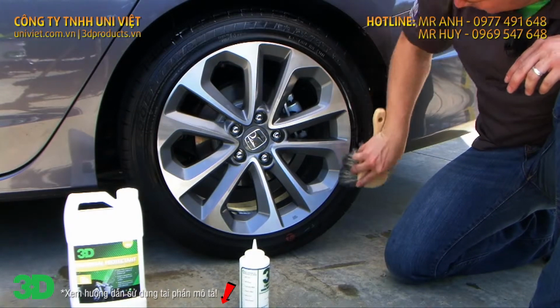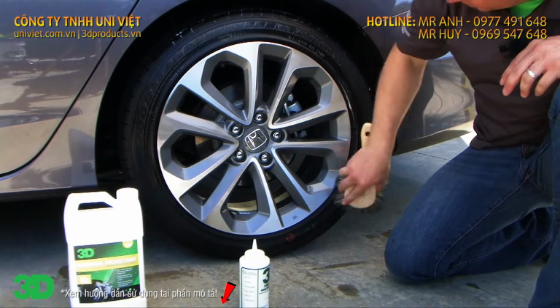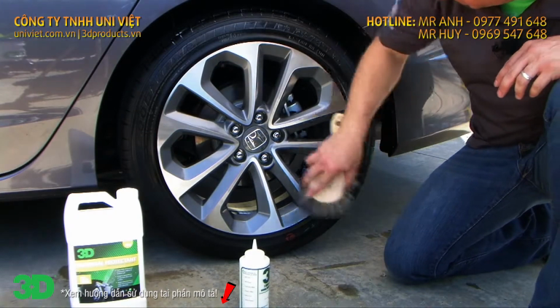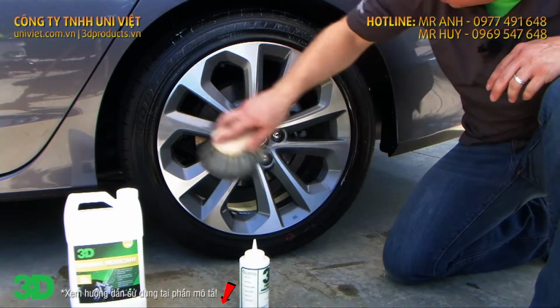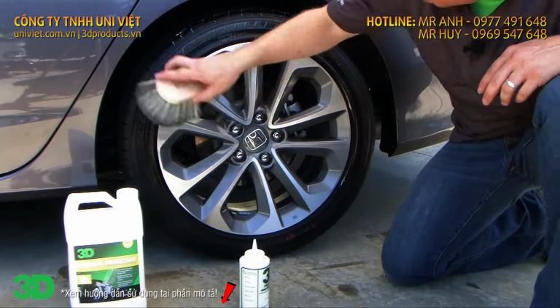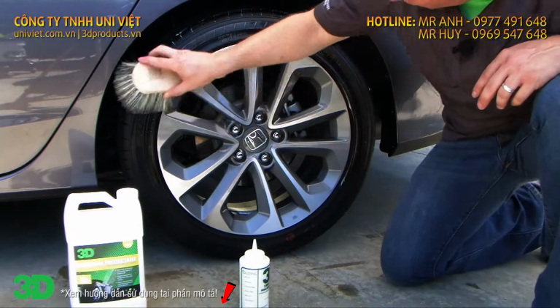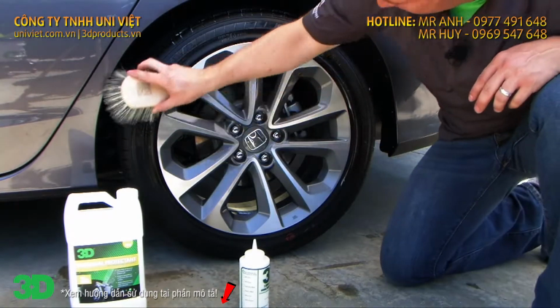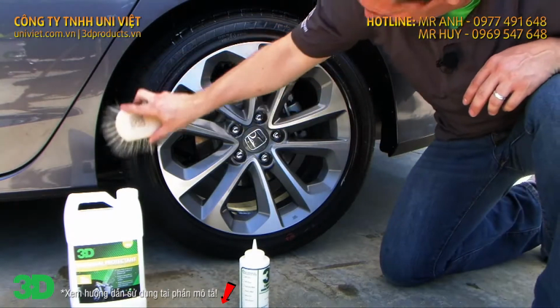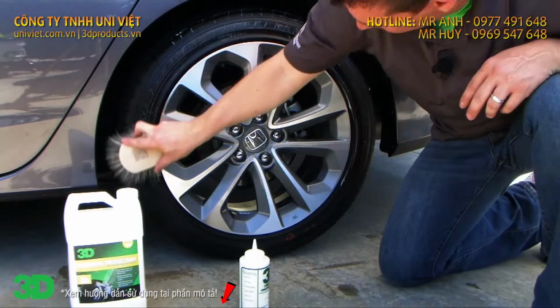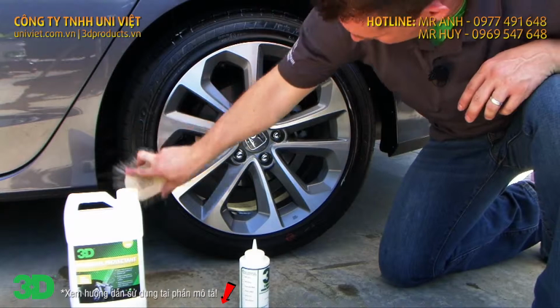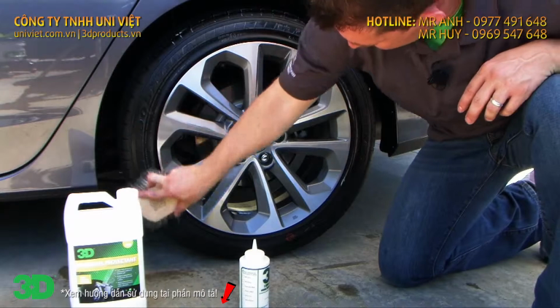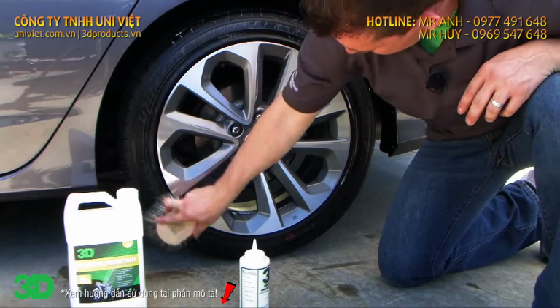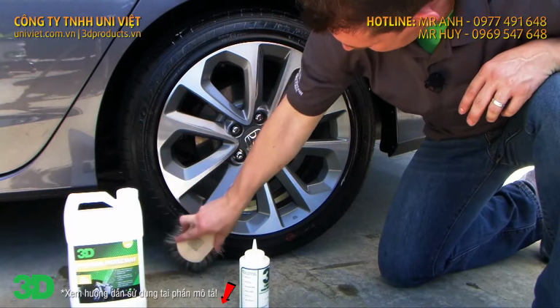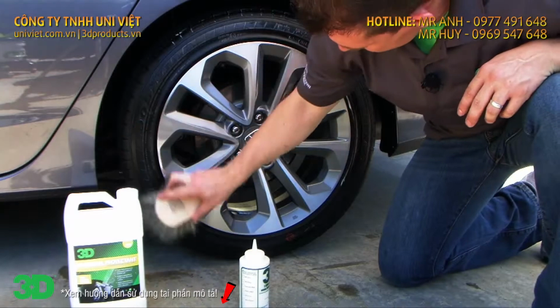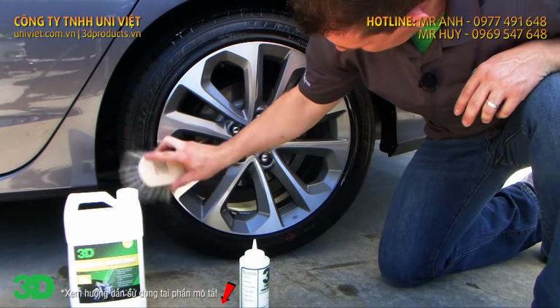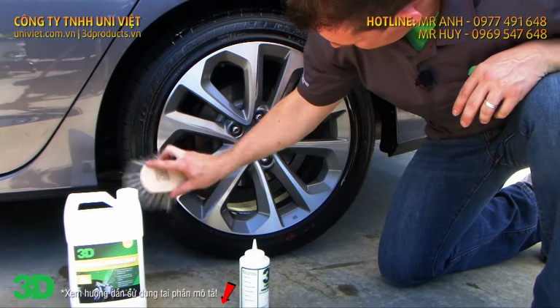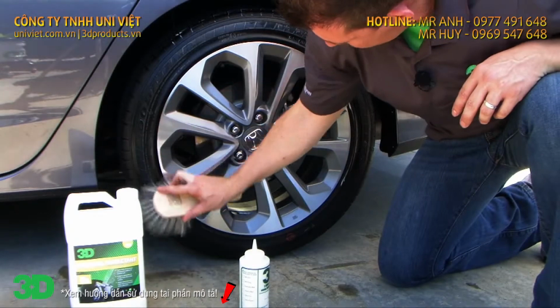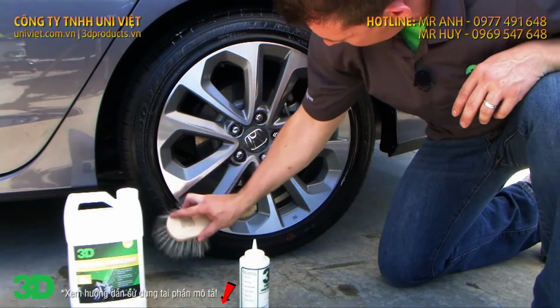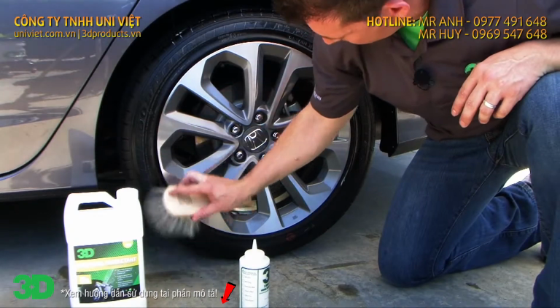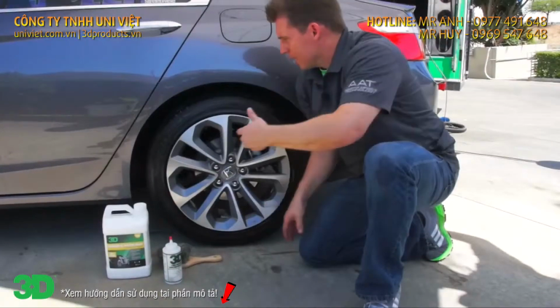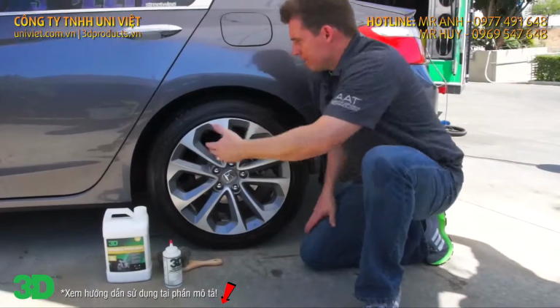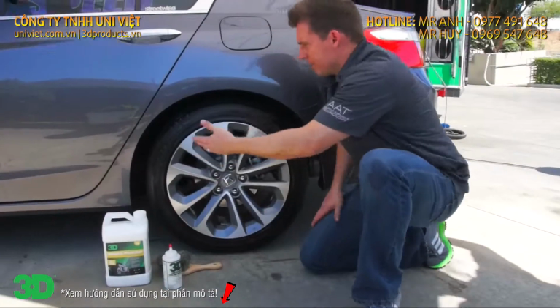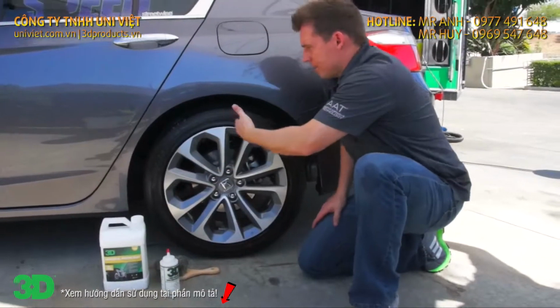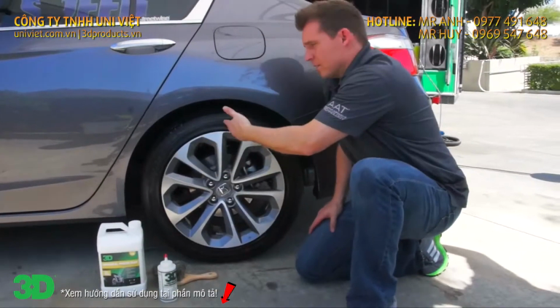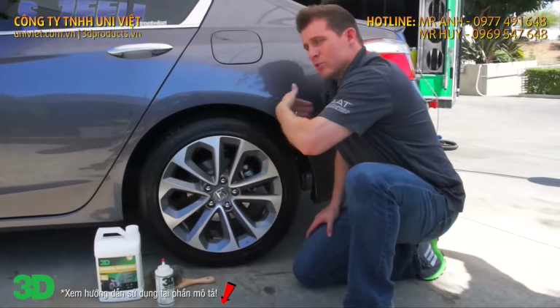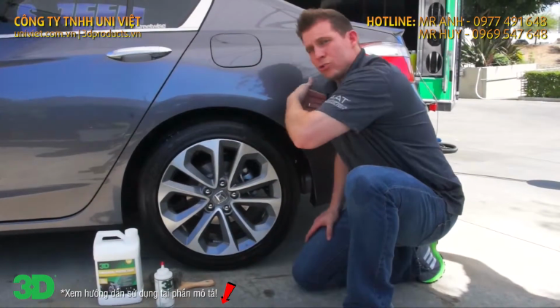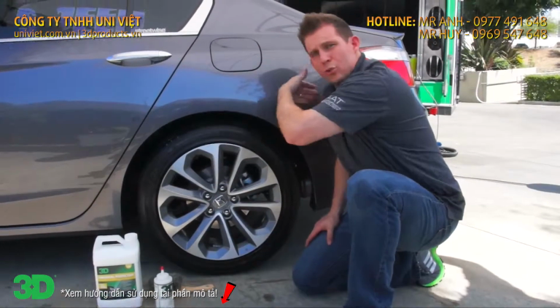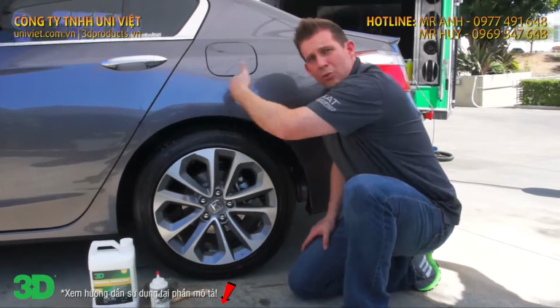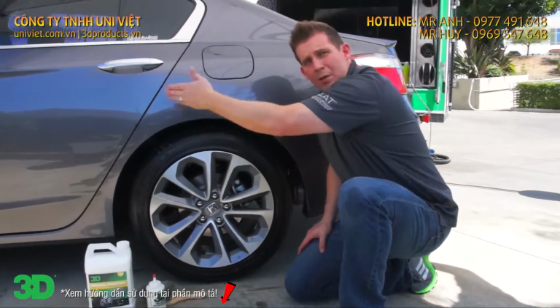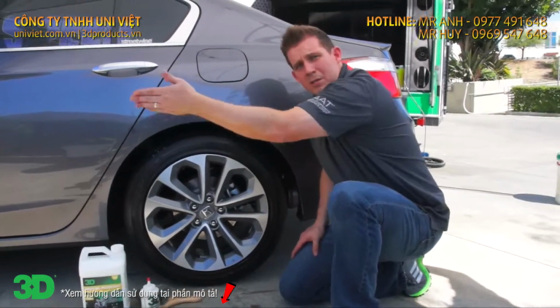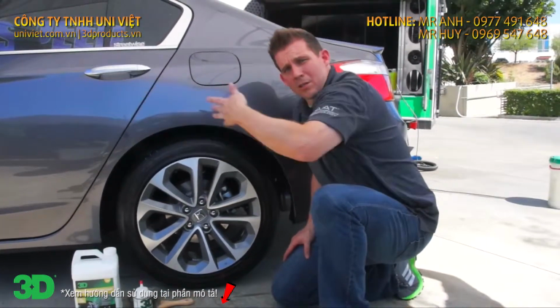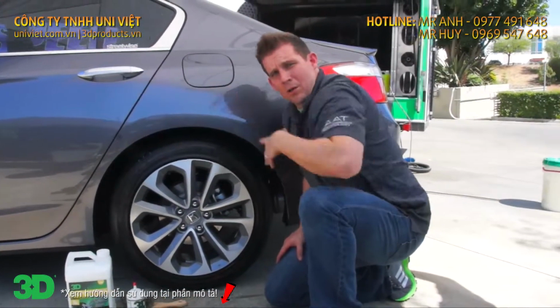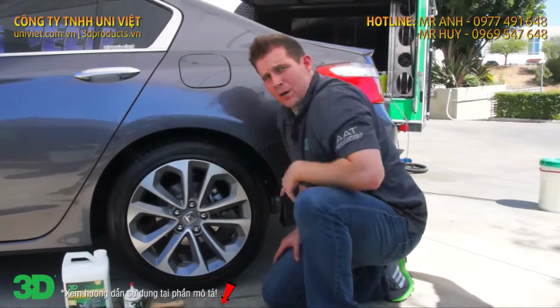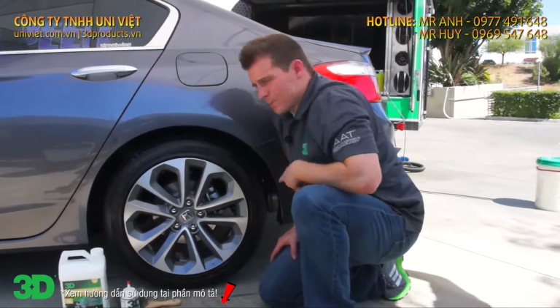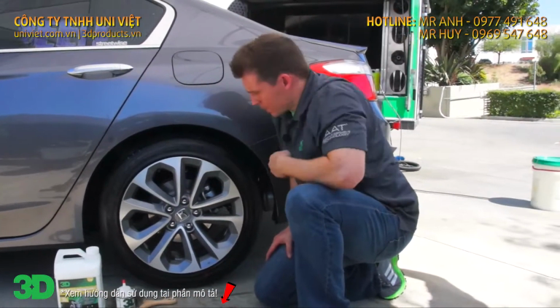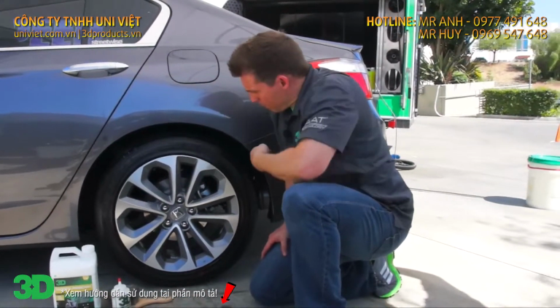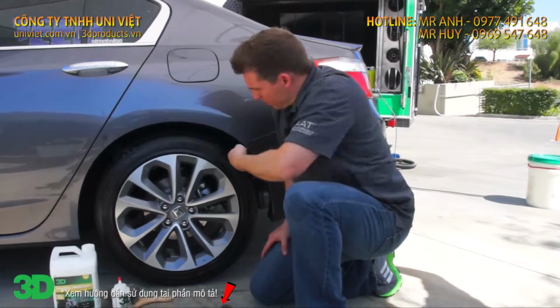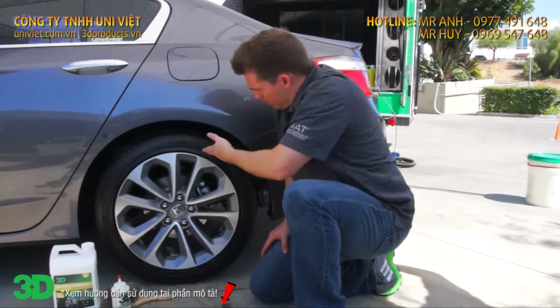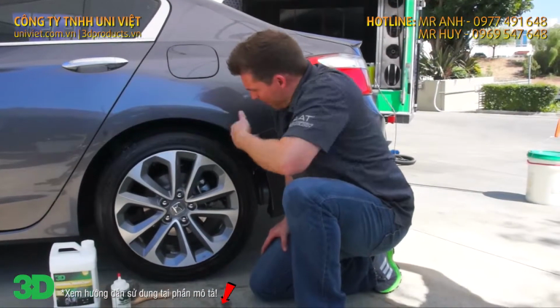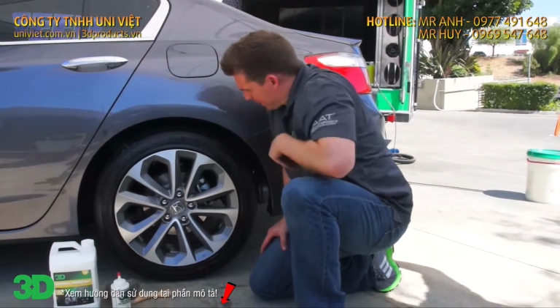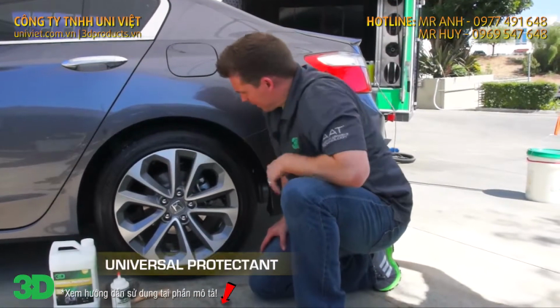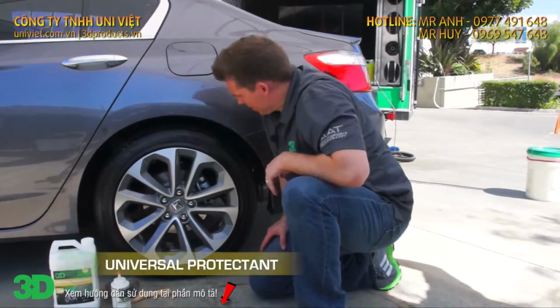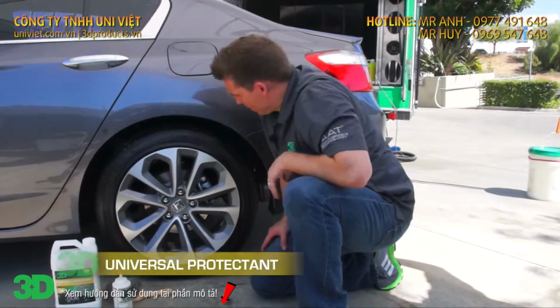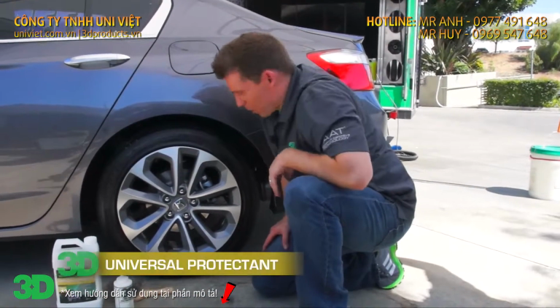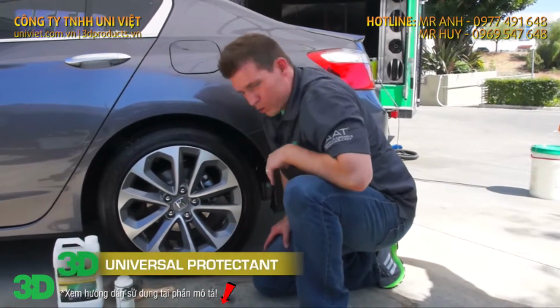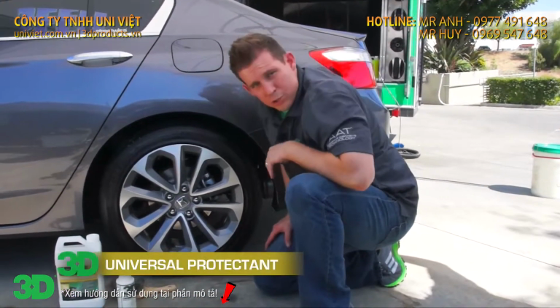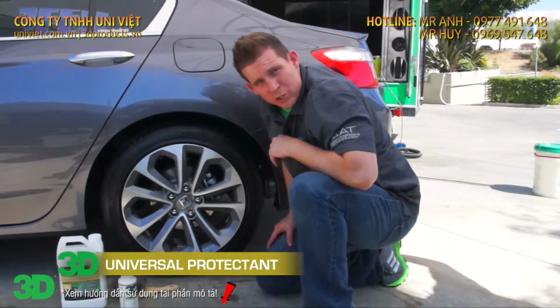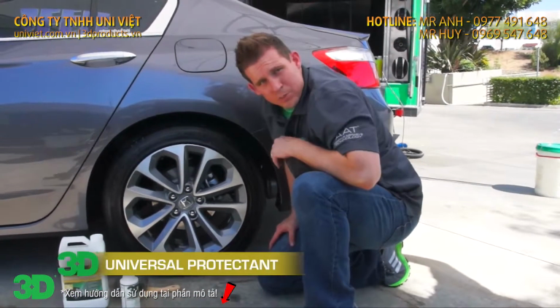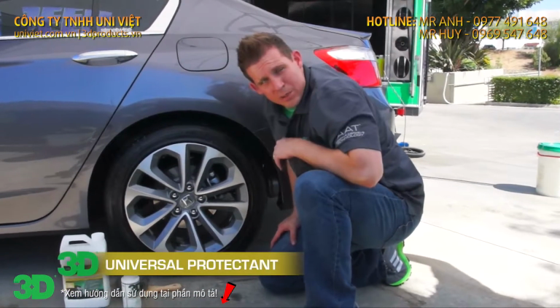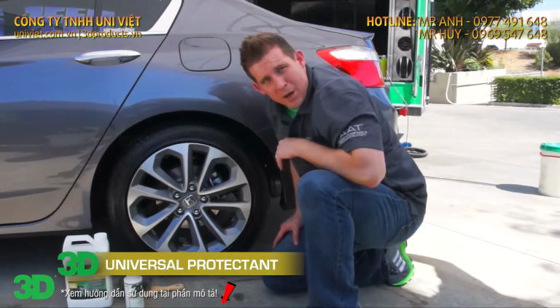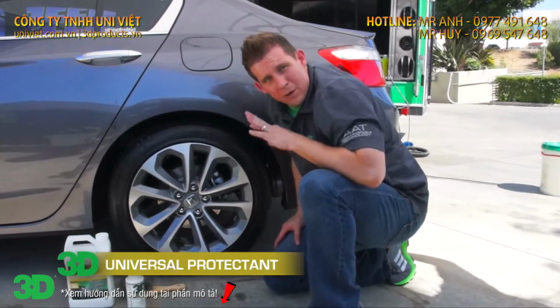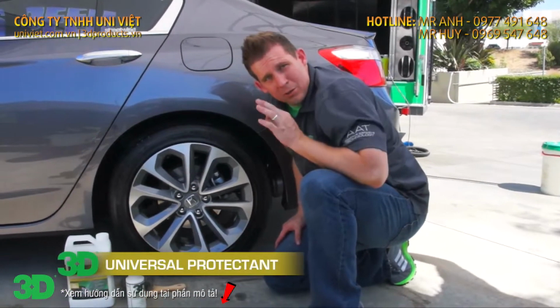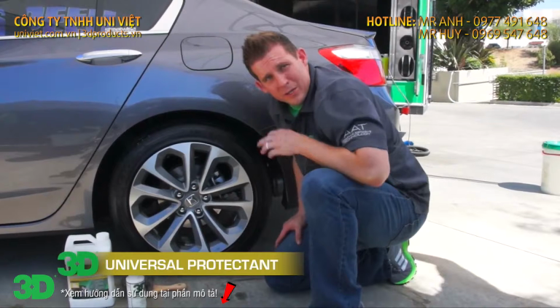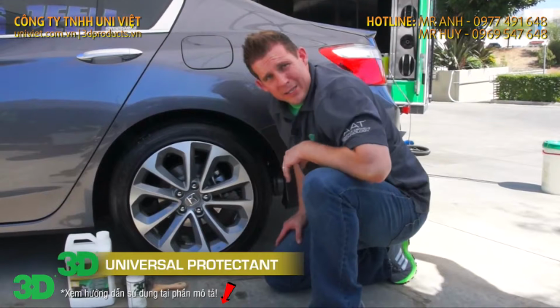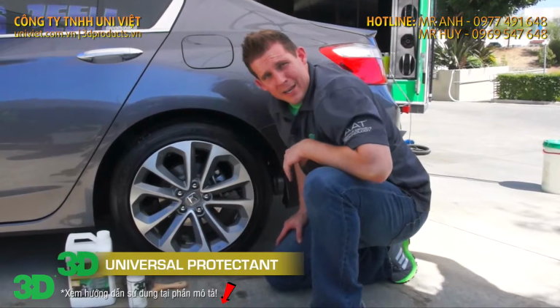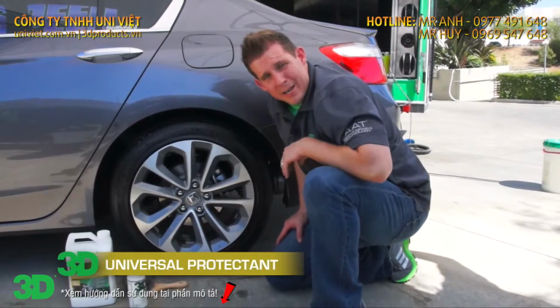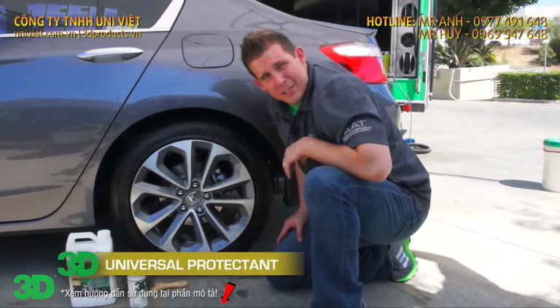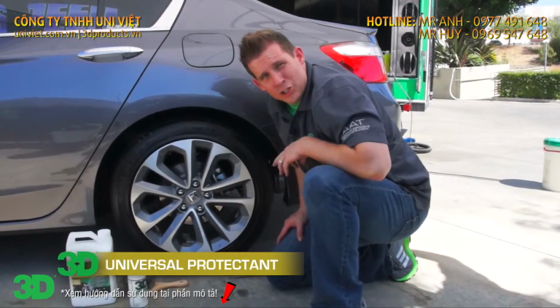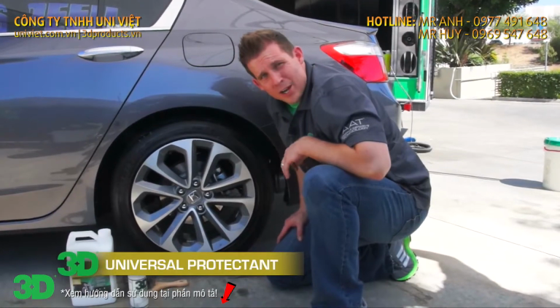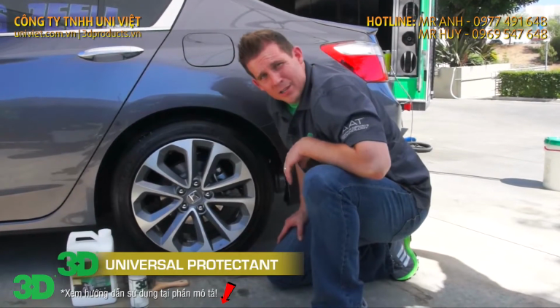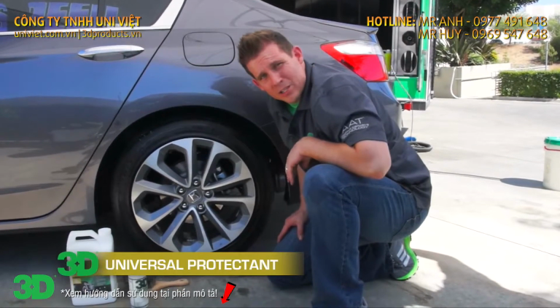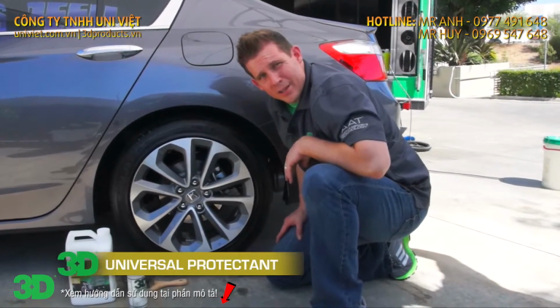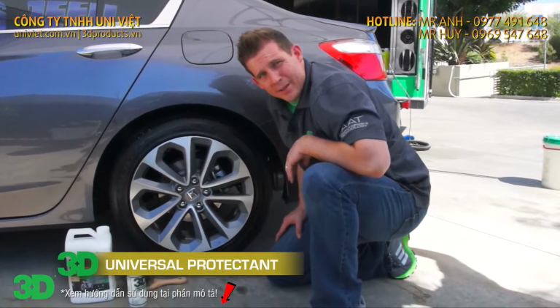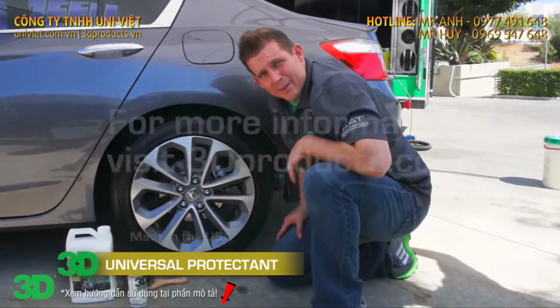Go ahead and leave it, do the rest of the car, and by the time you get back all the streaks will be gone and you get that nice shine that you'd like.